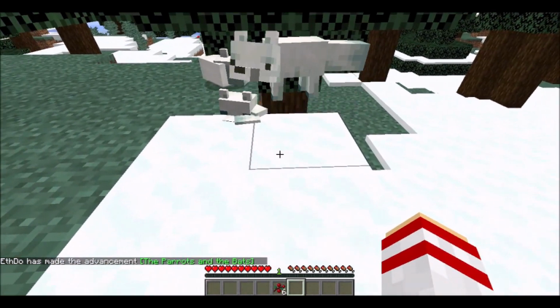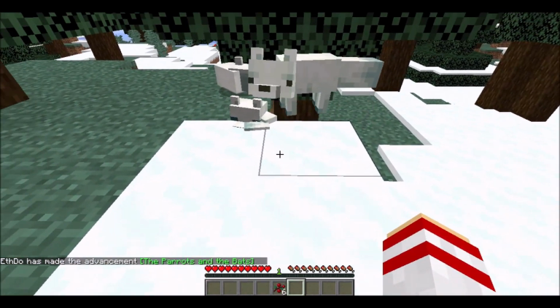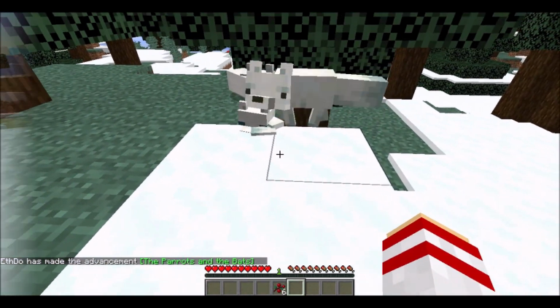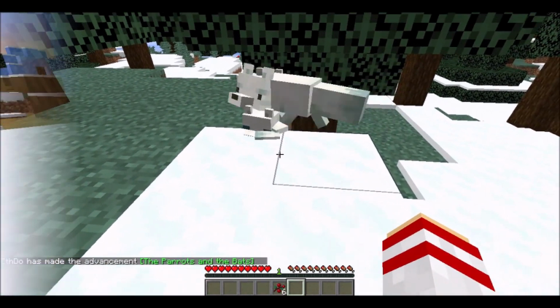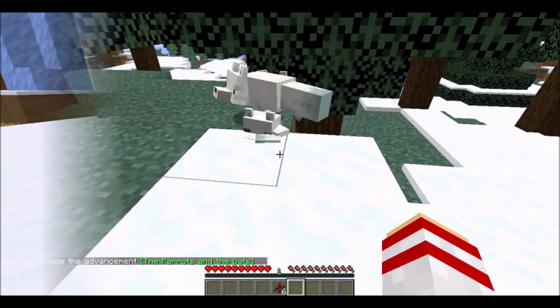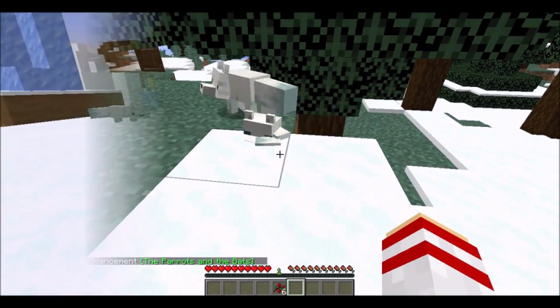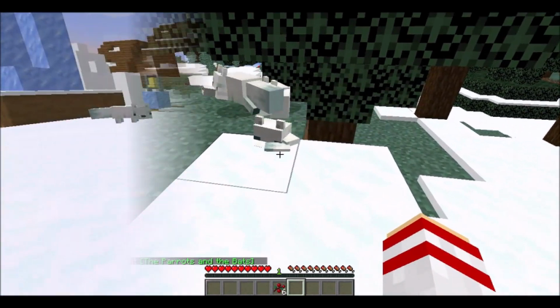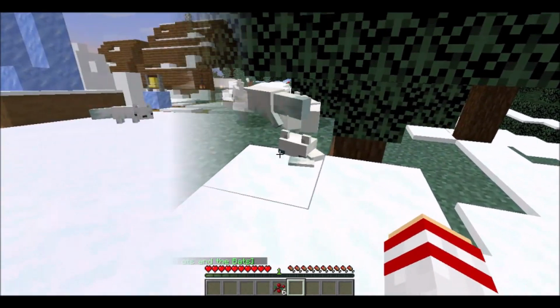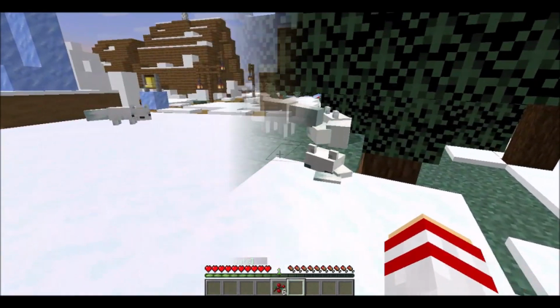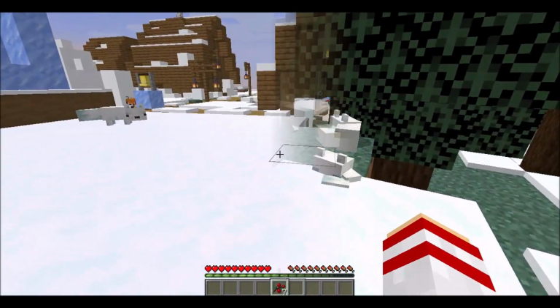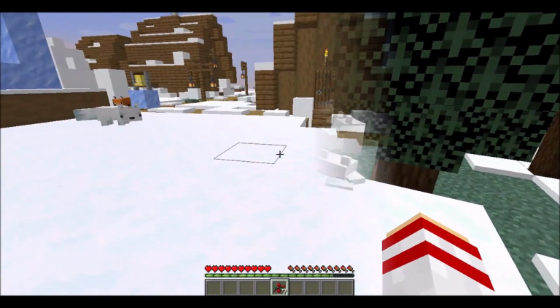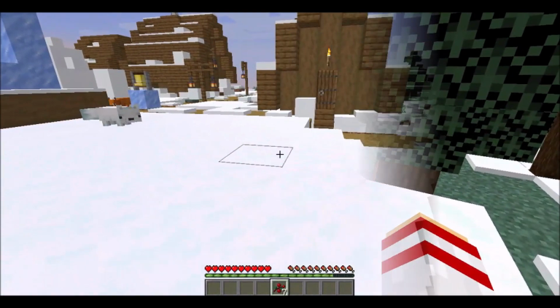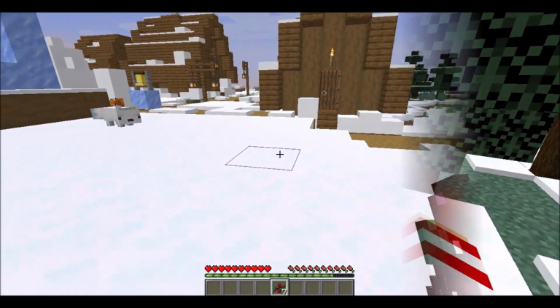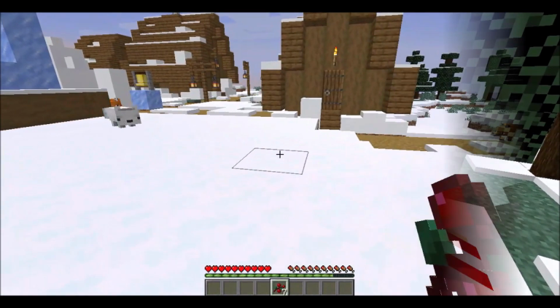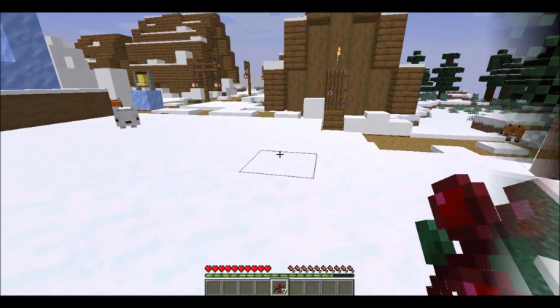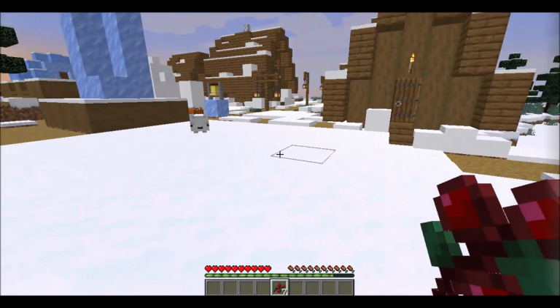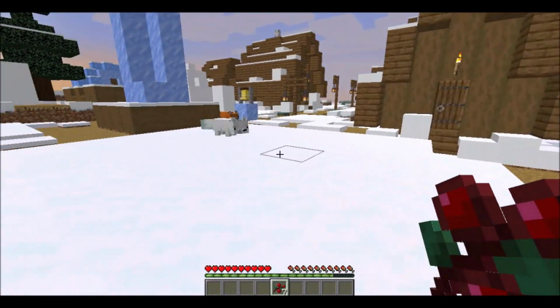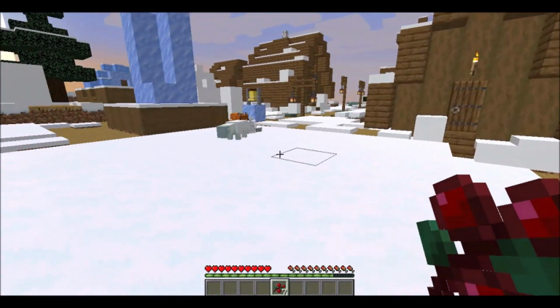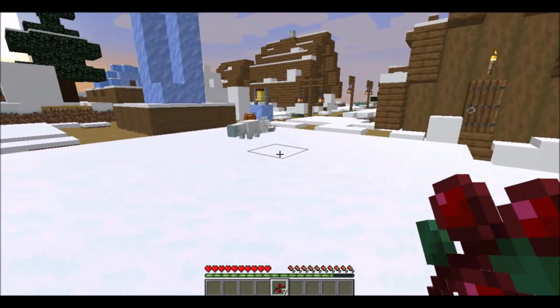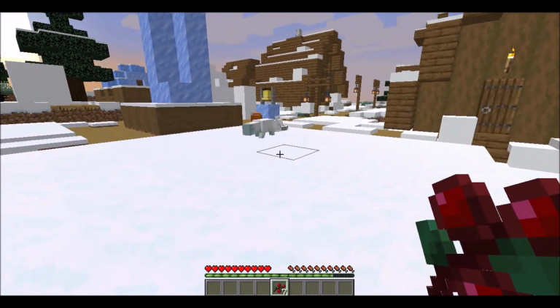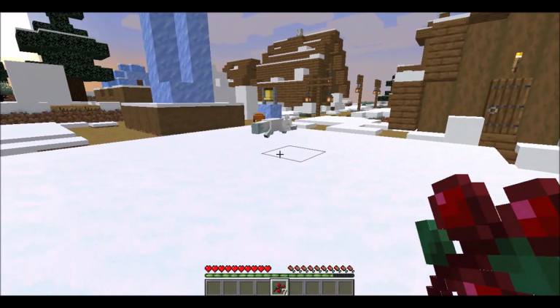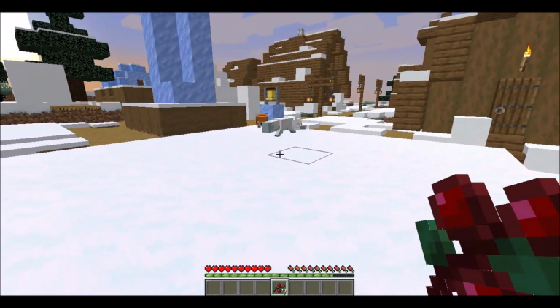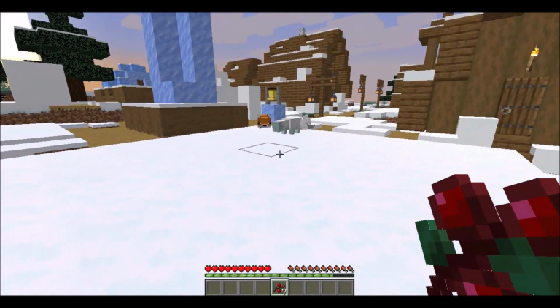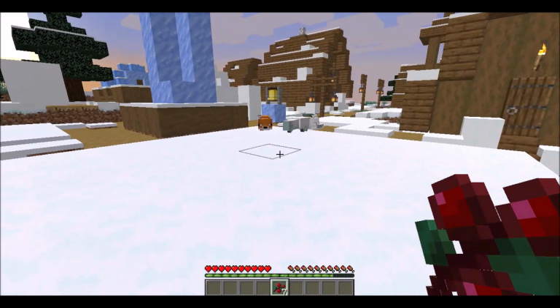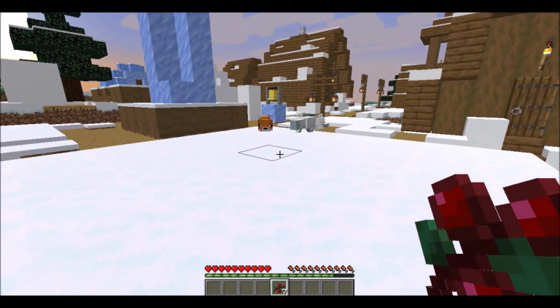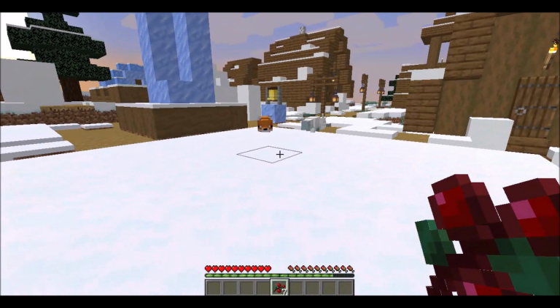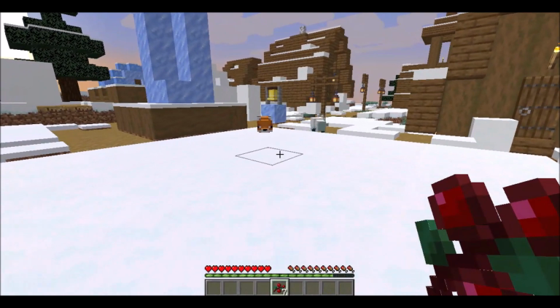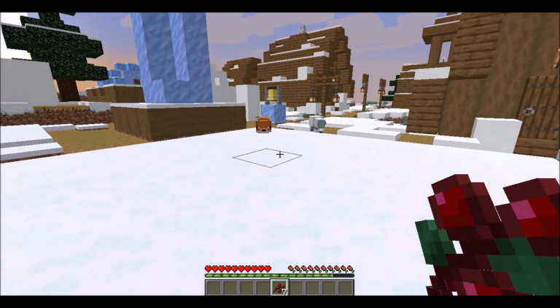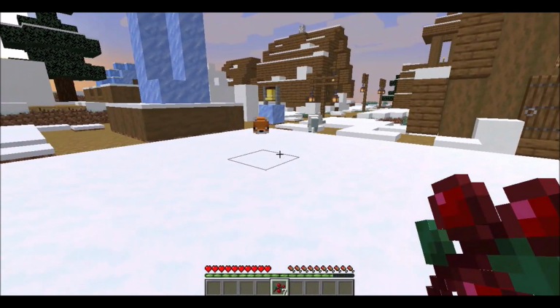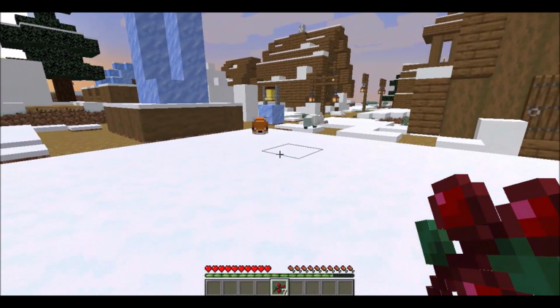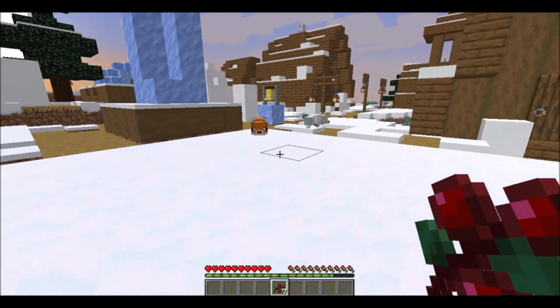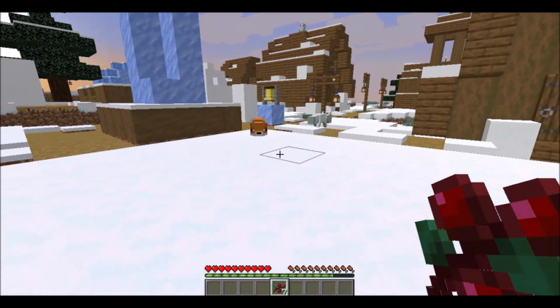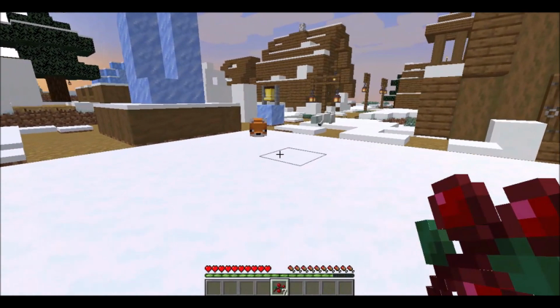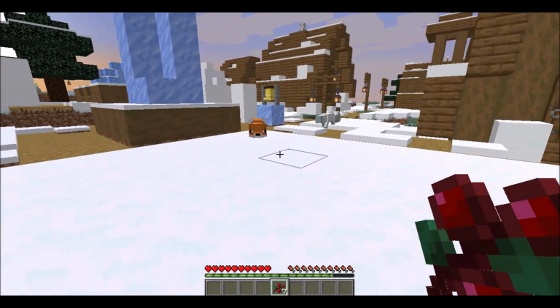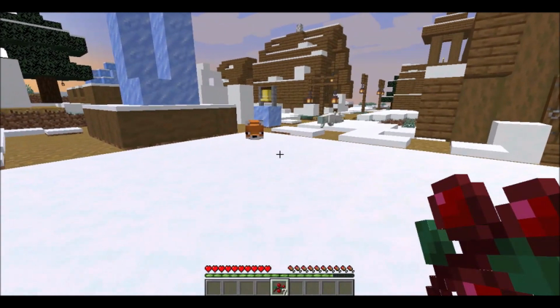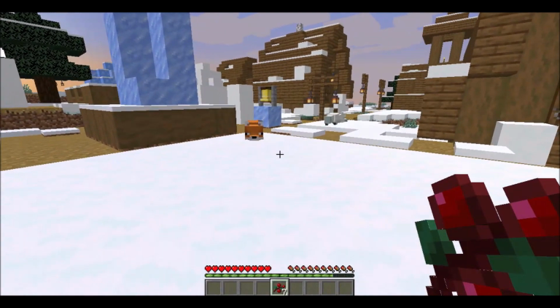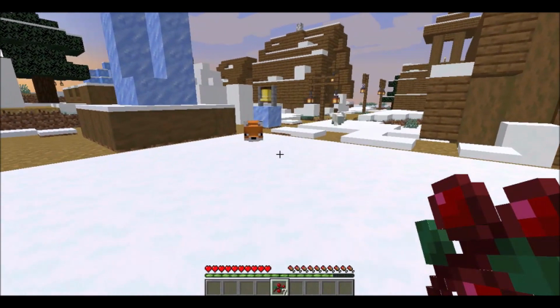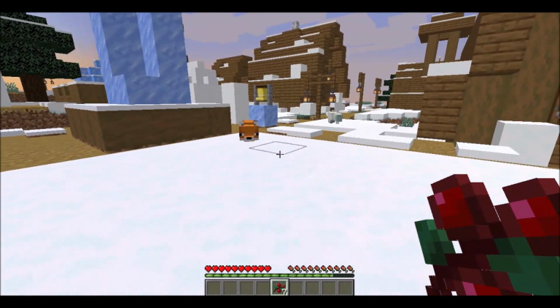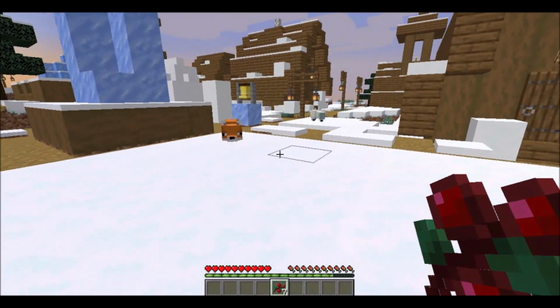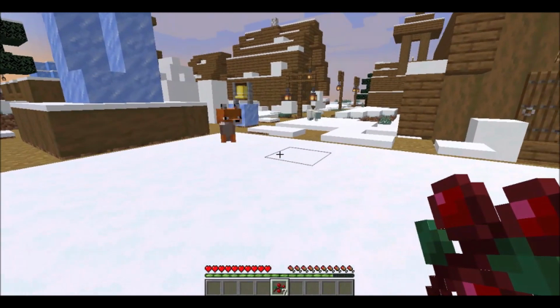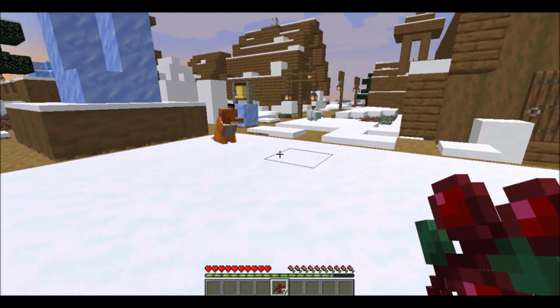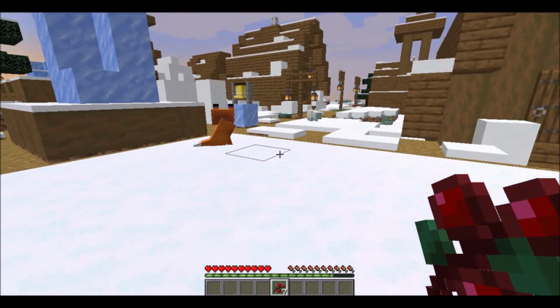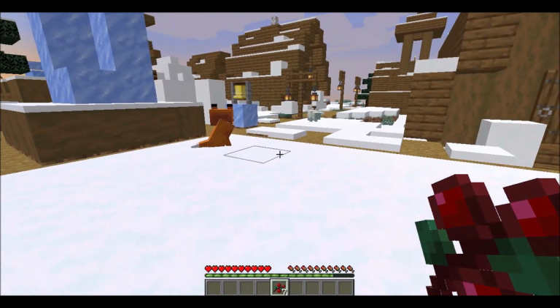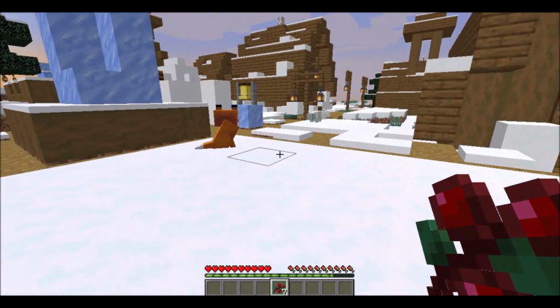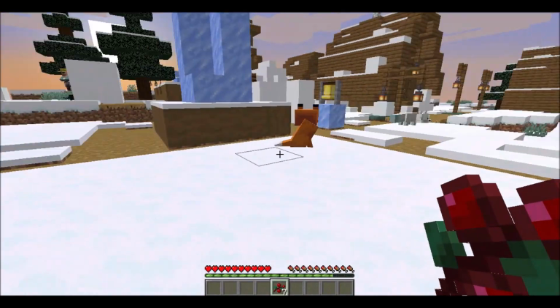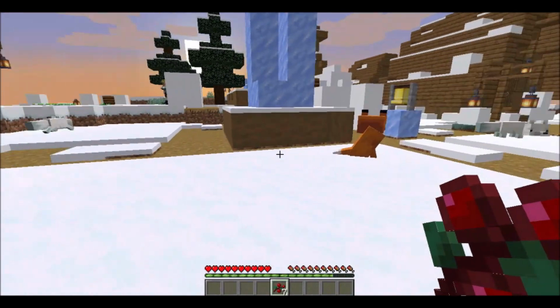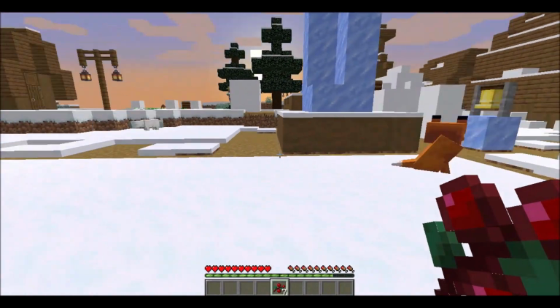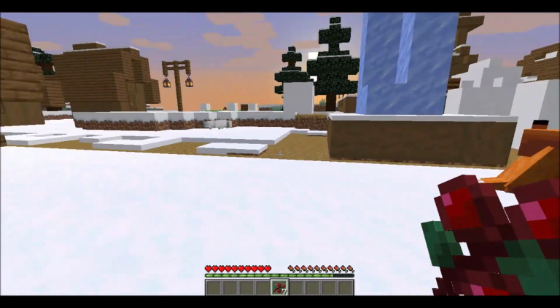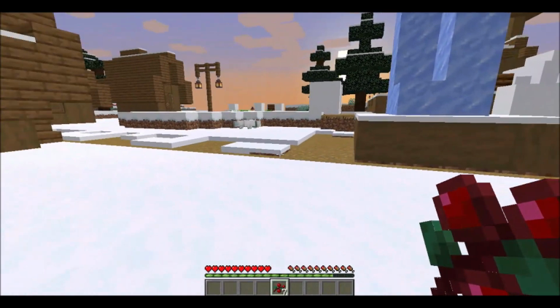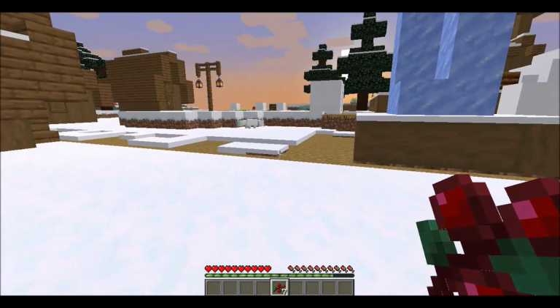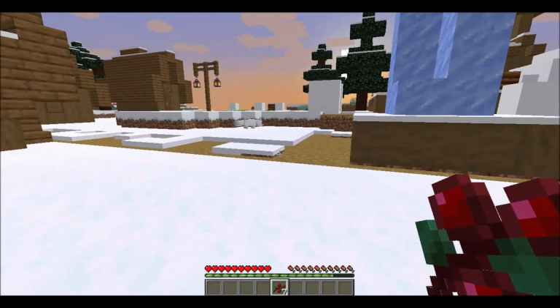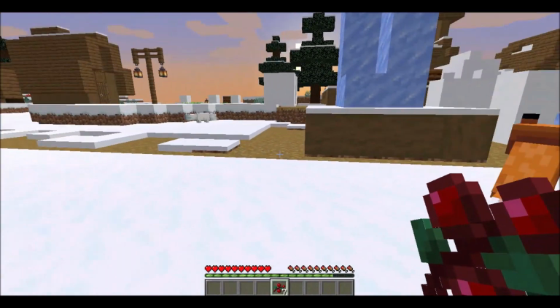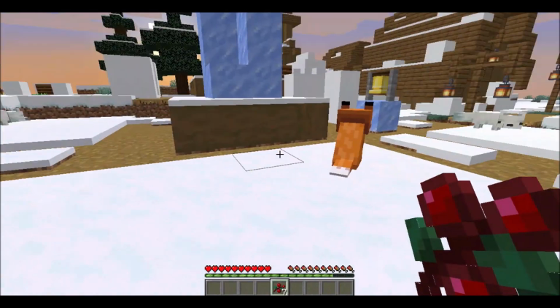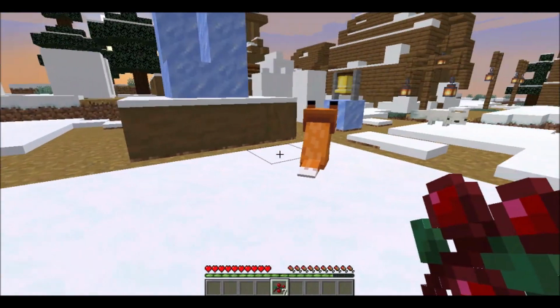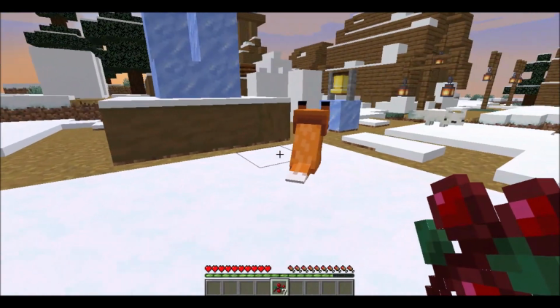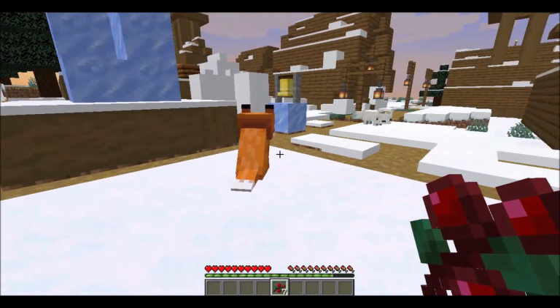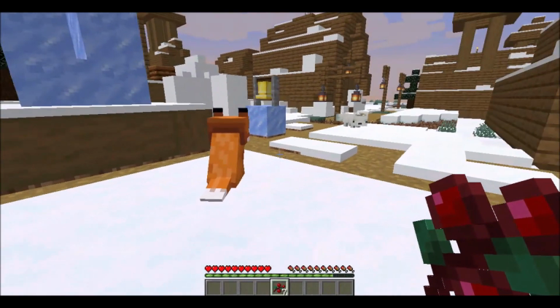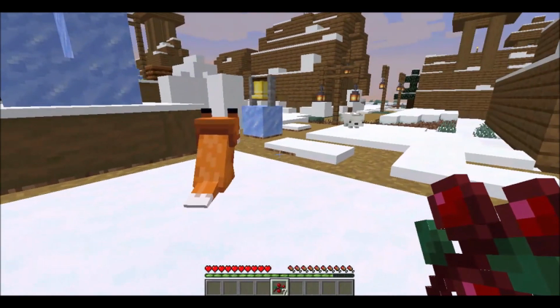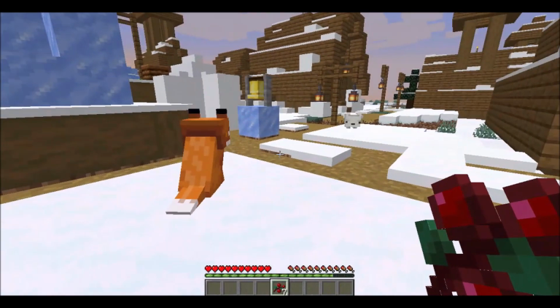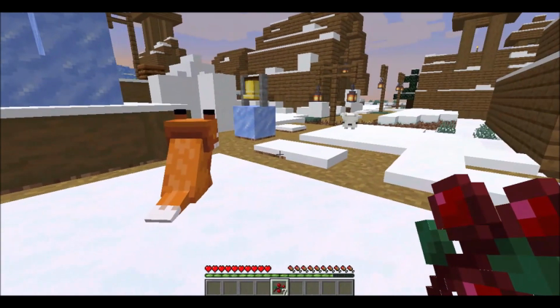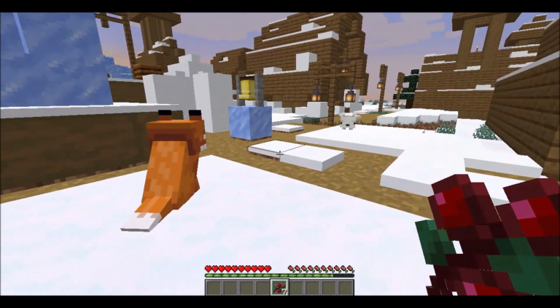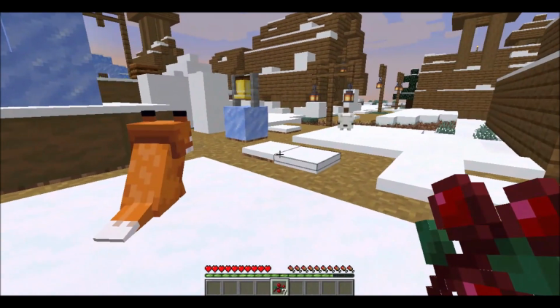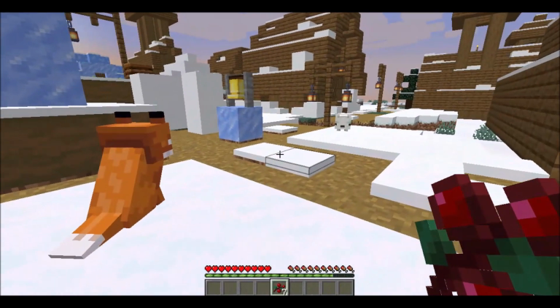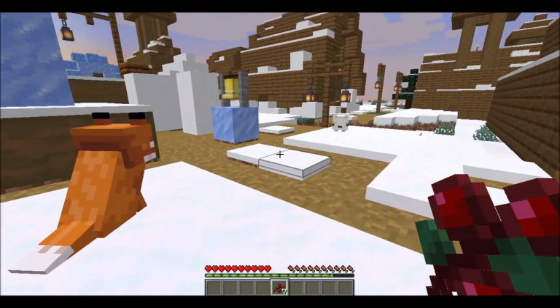In case you're wondering, if you breed an orange fox with a white fox there's a 50% chance of the baby being either colour.